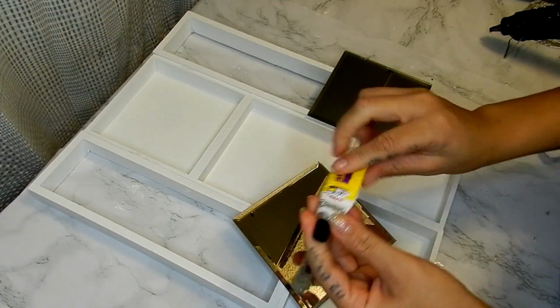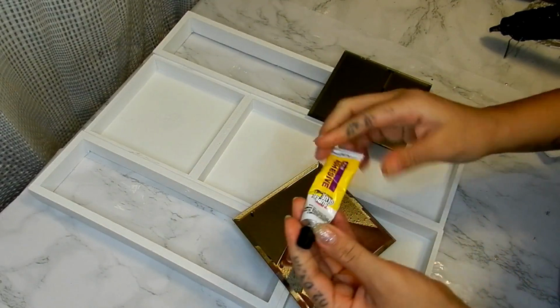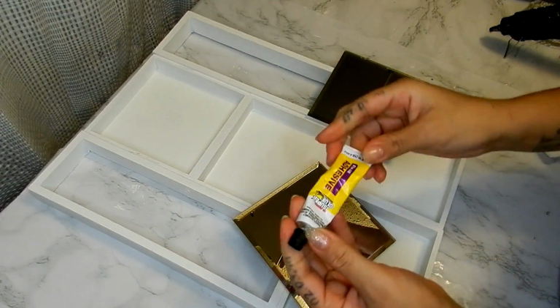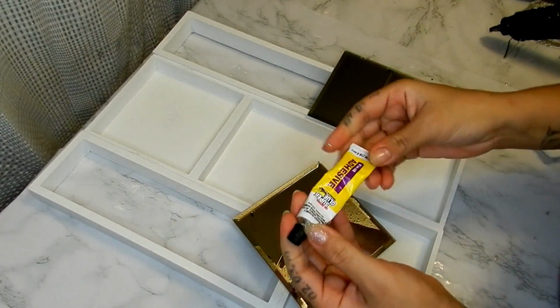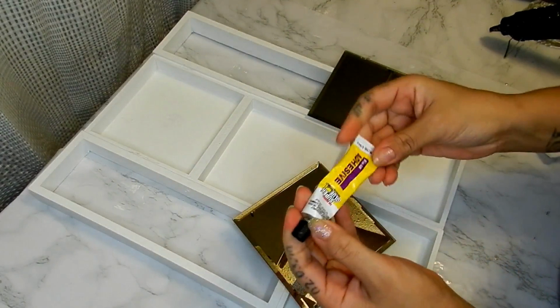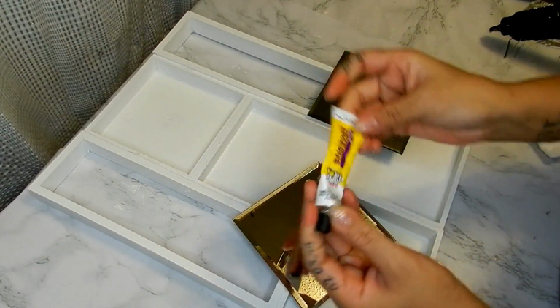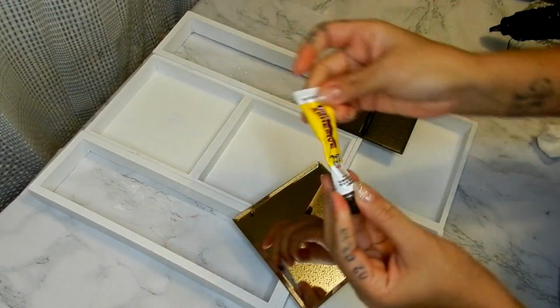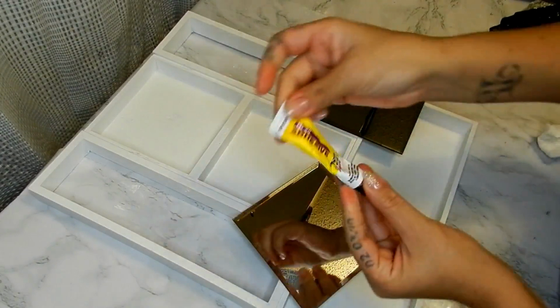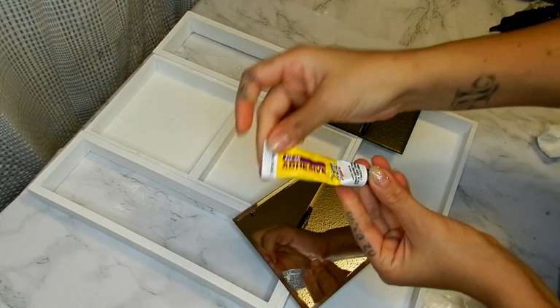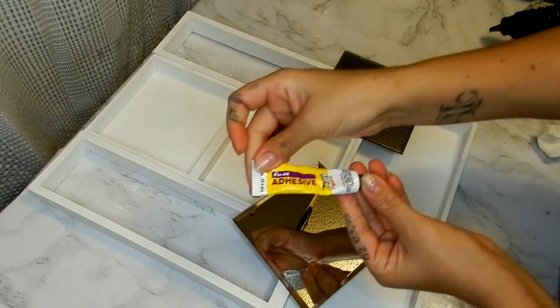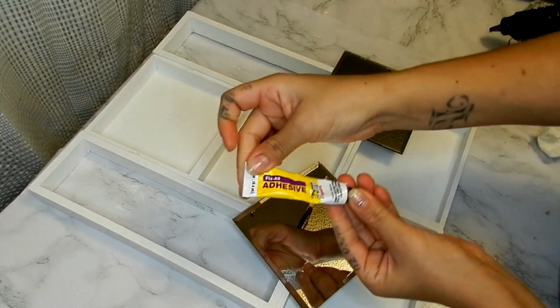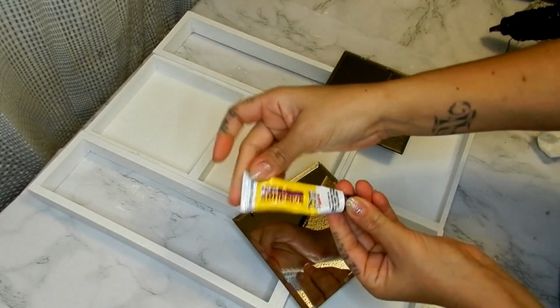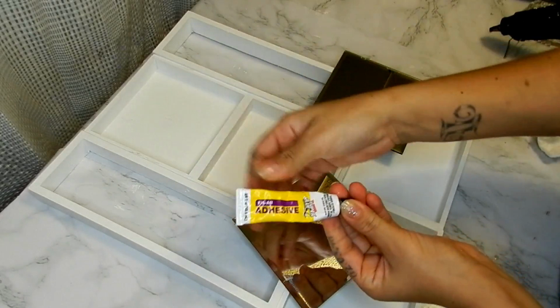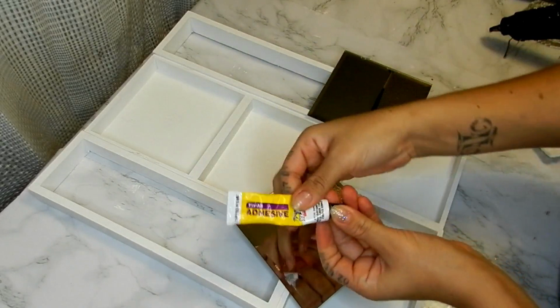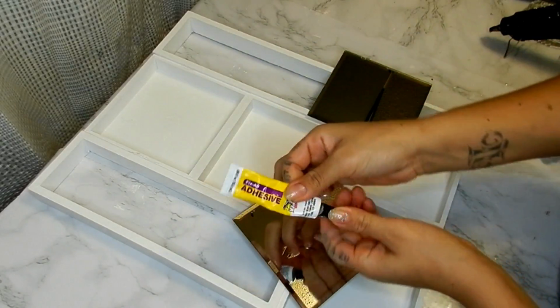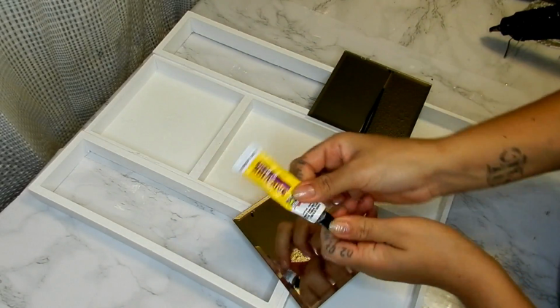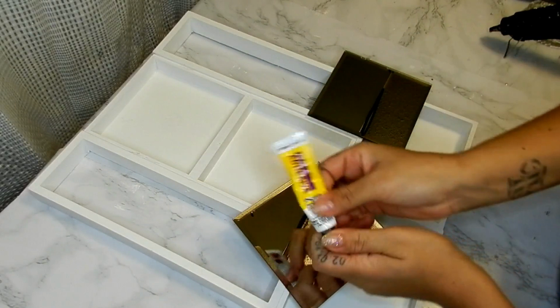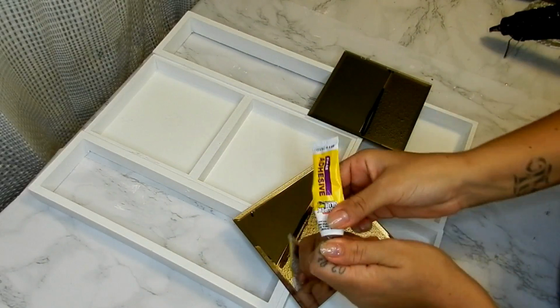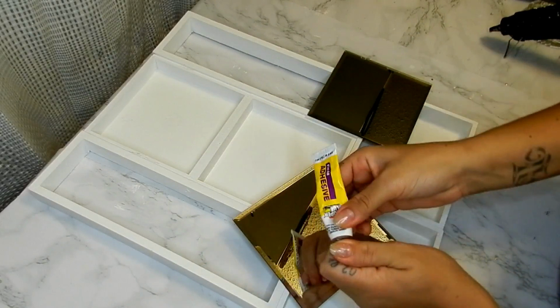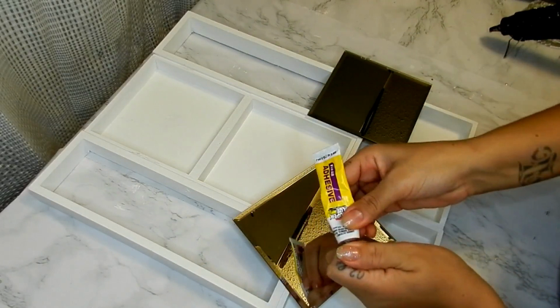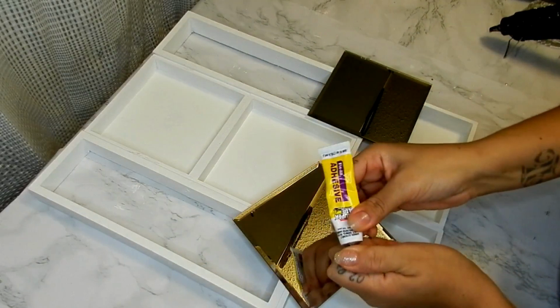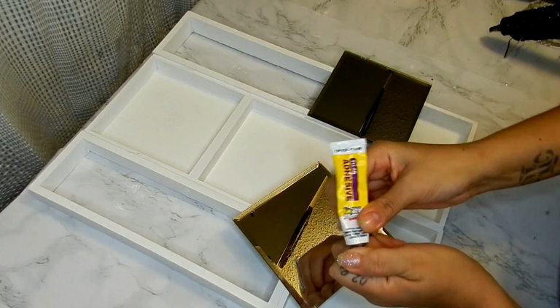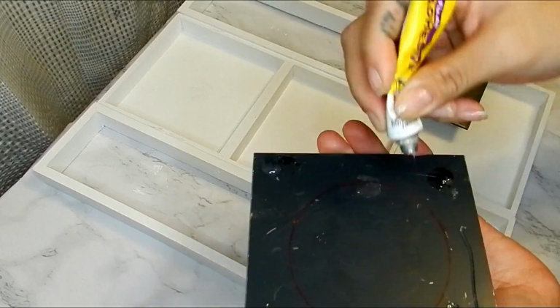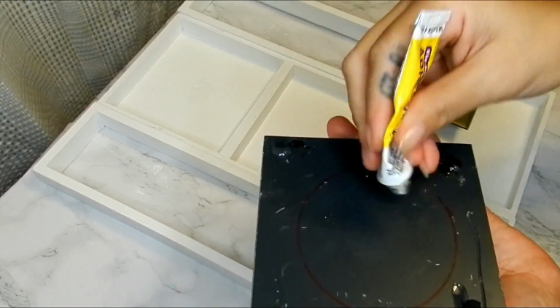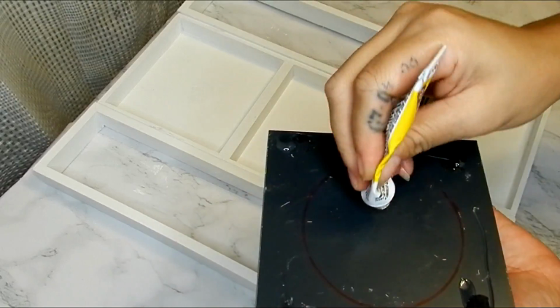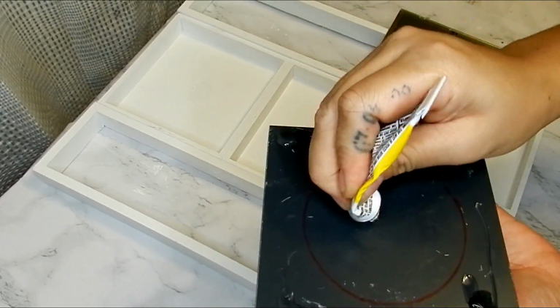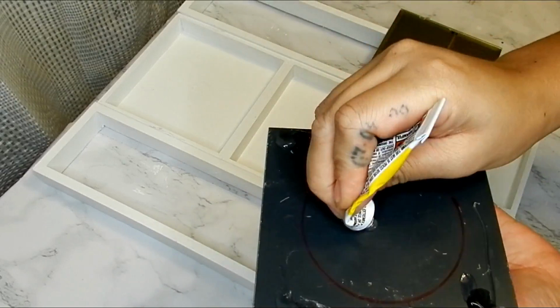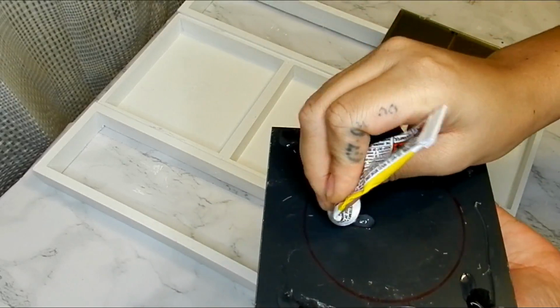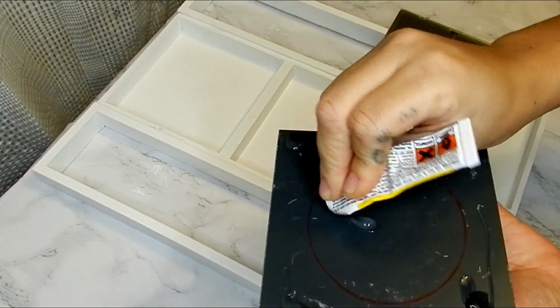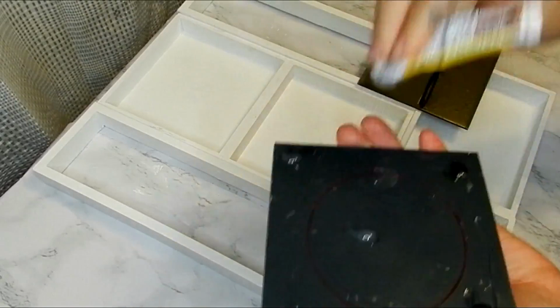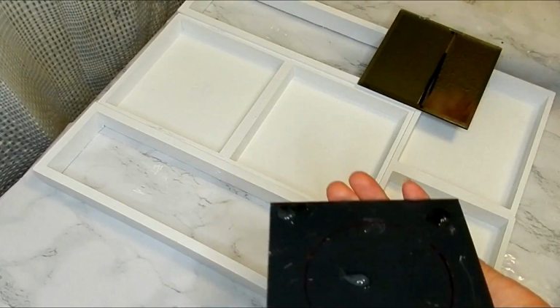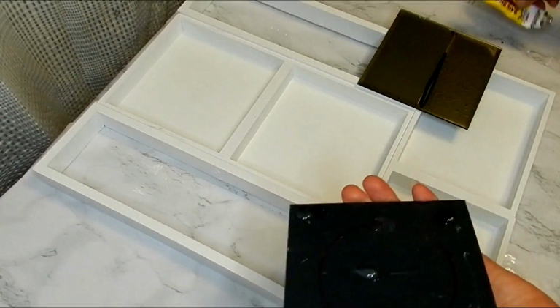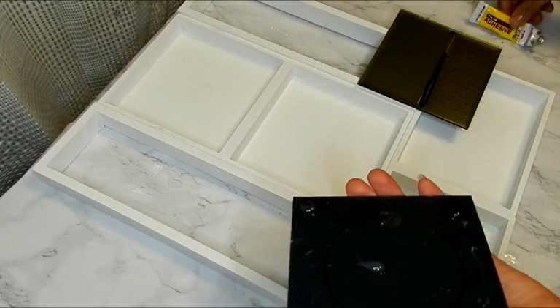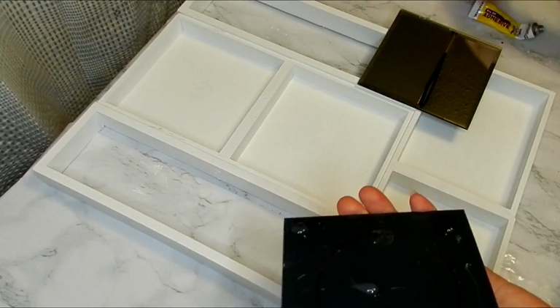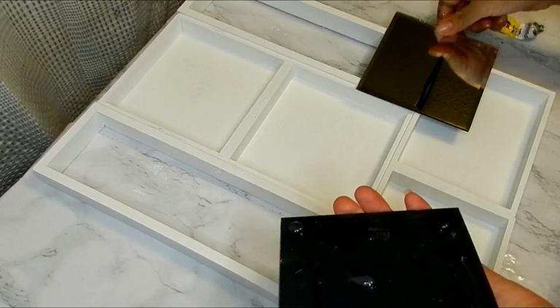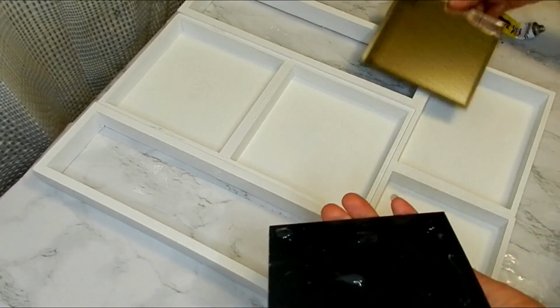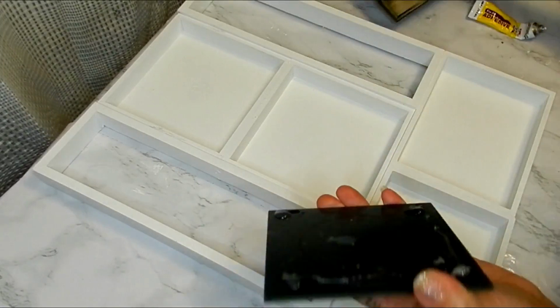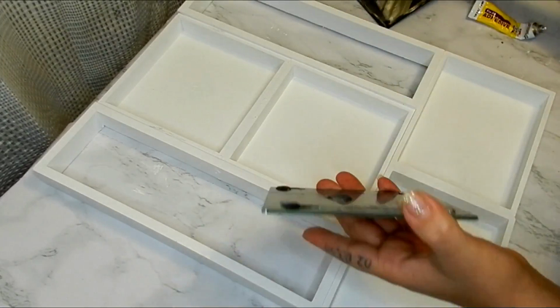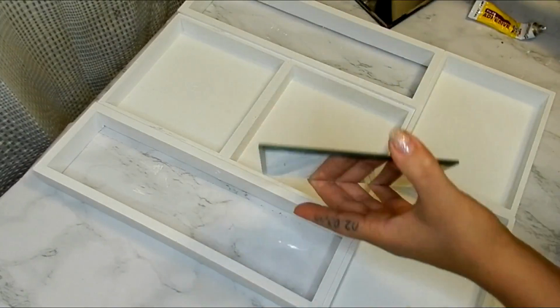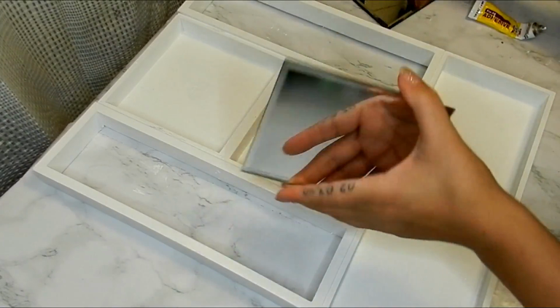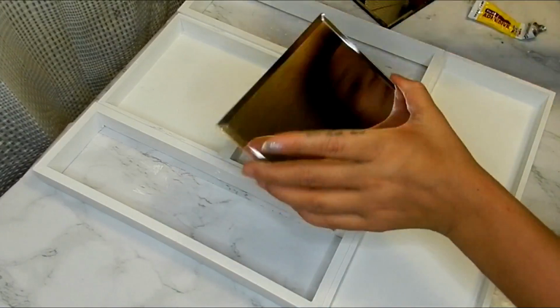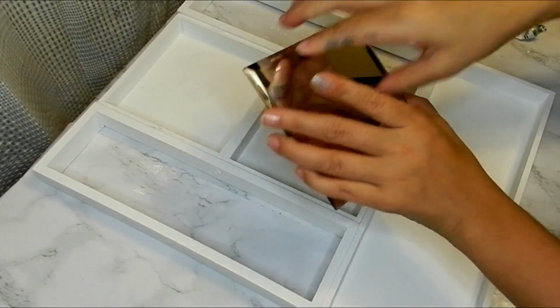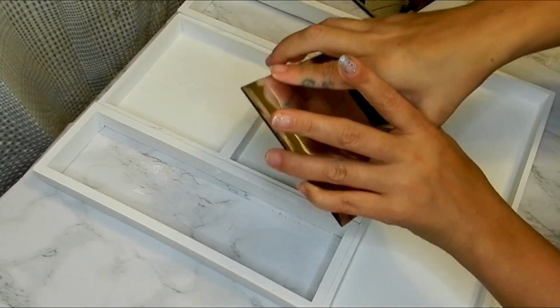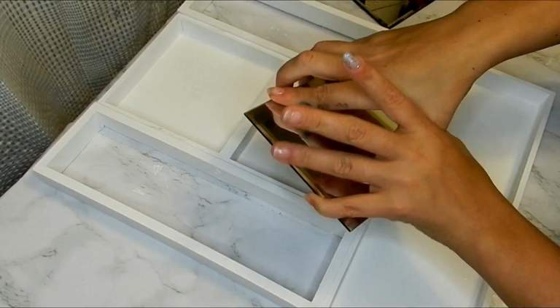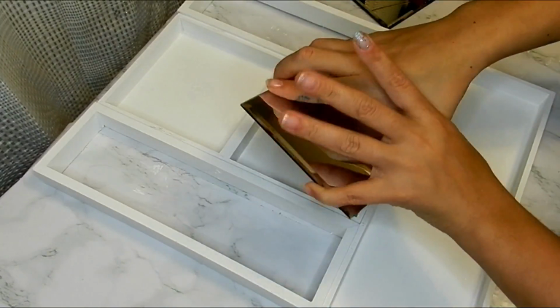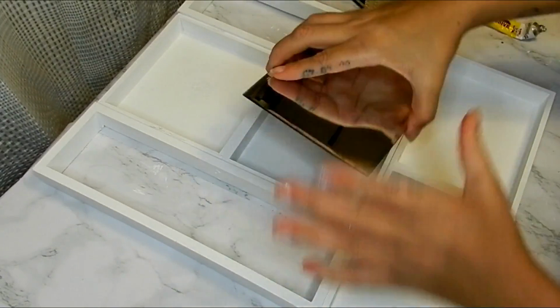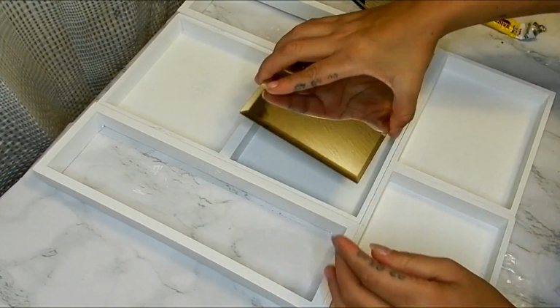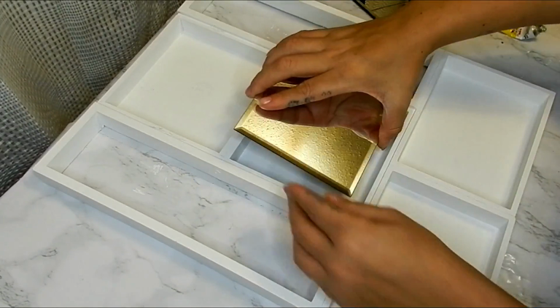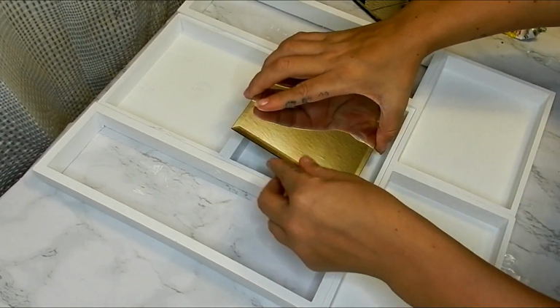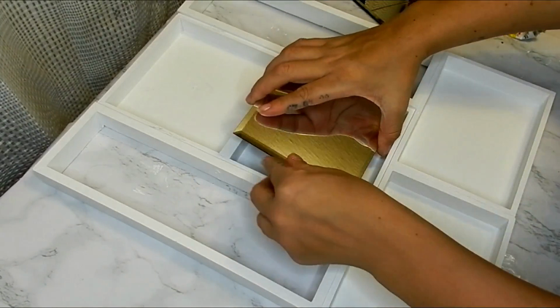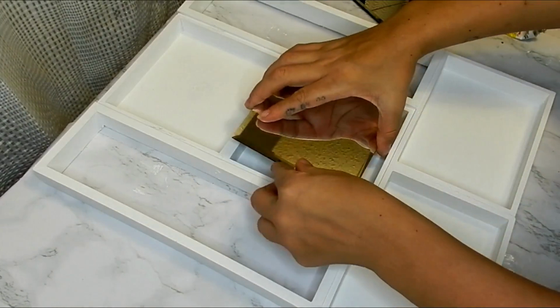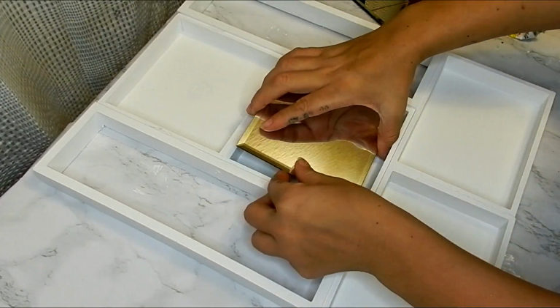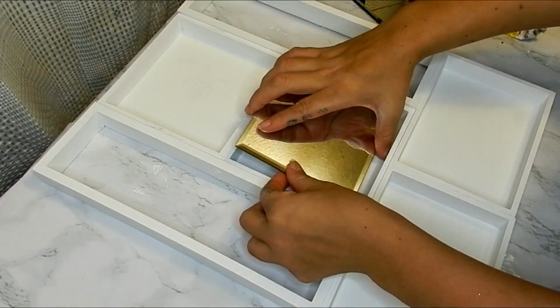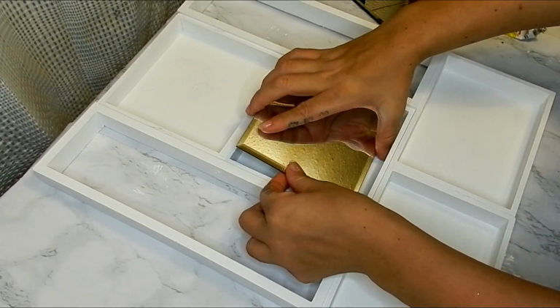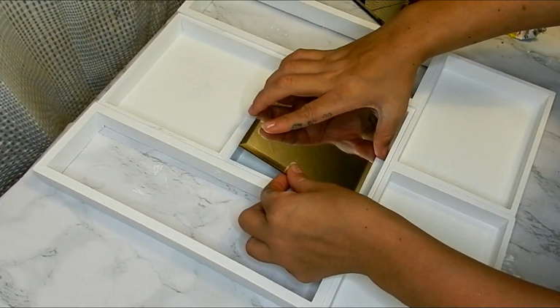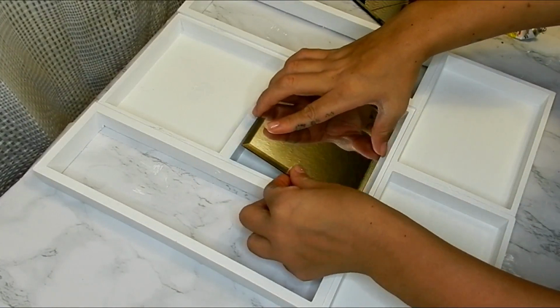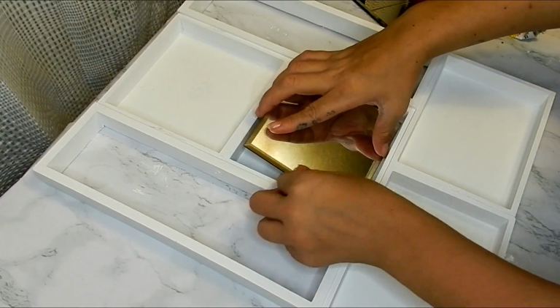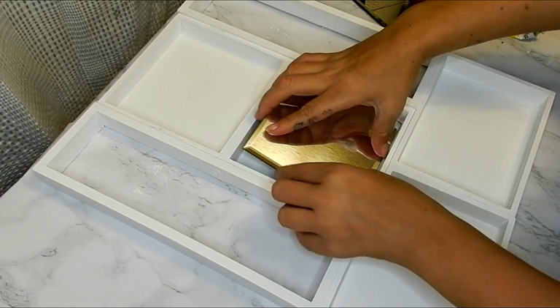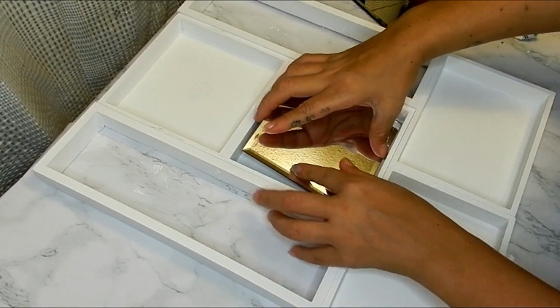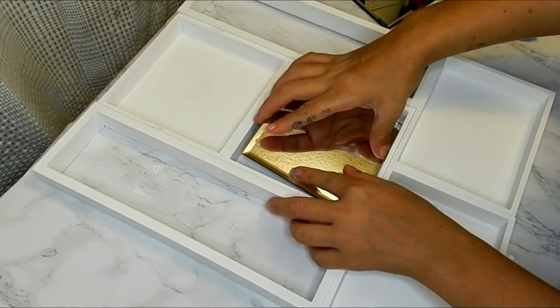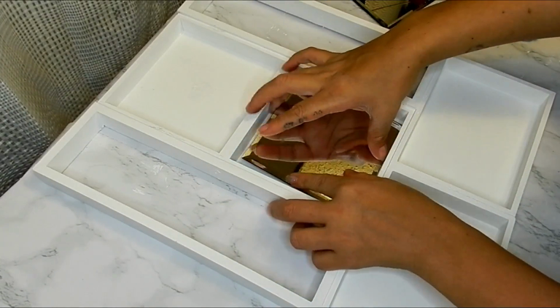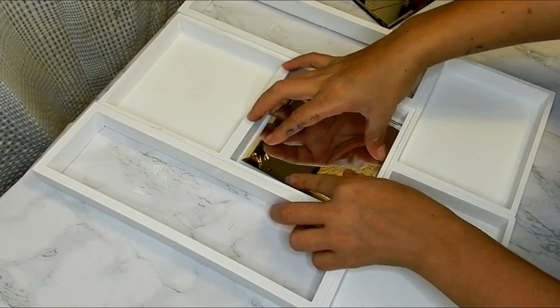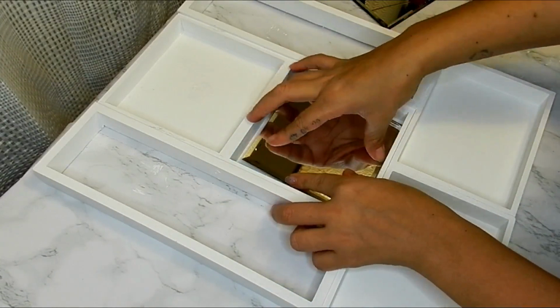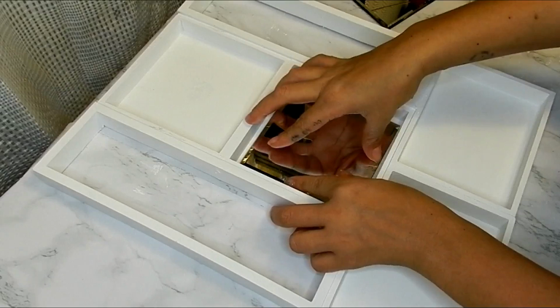I will be gluing my mirrors to the center of my two Halloween boxes.